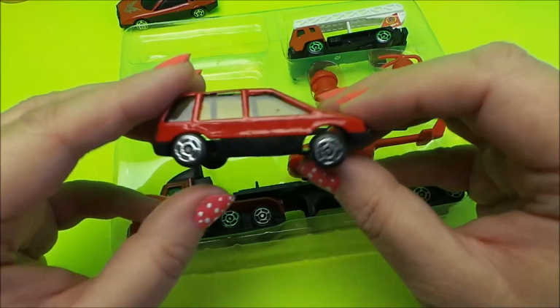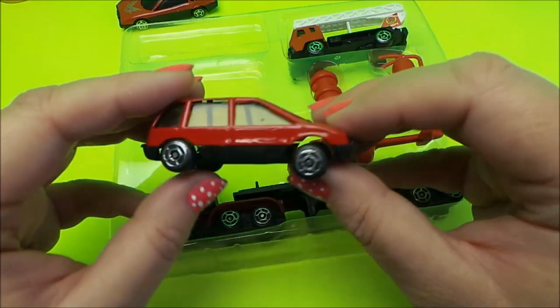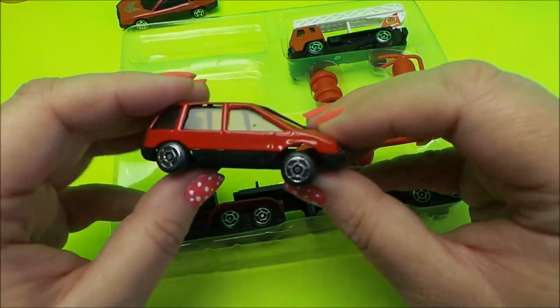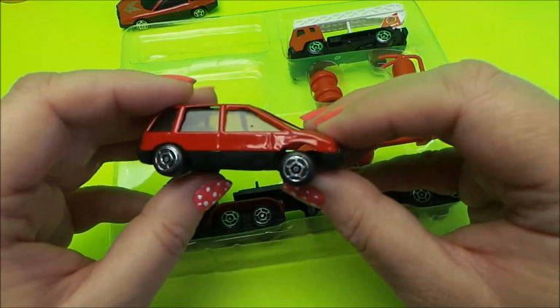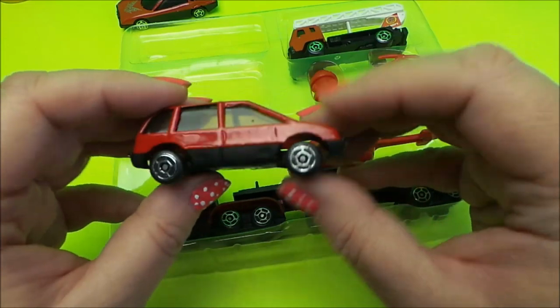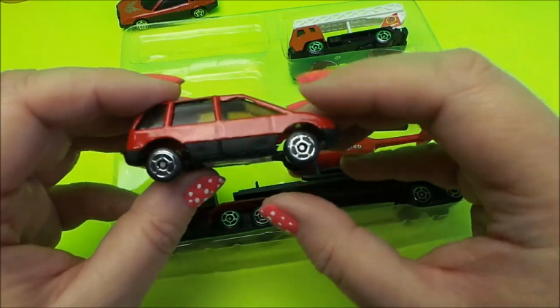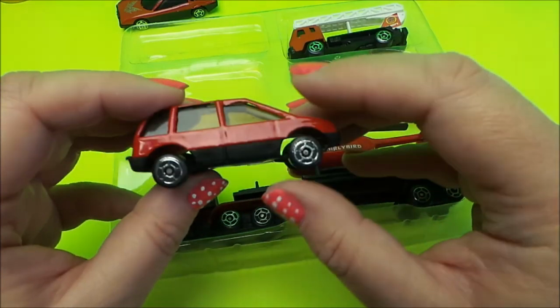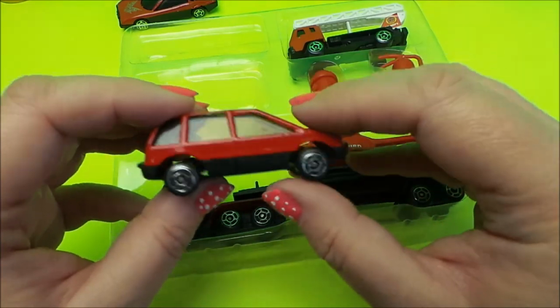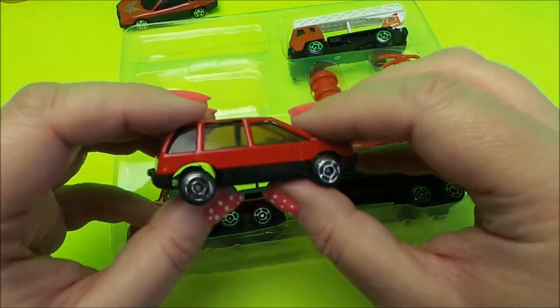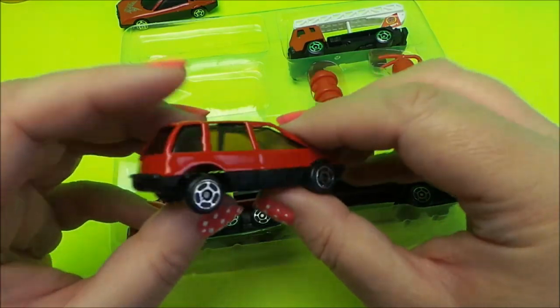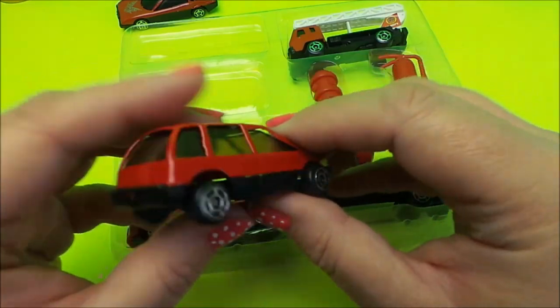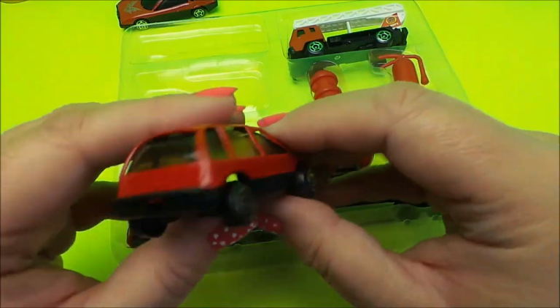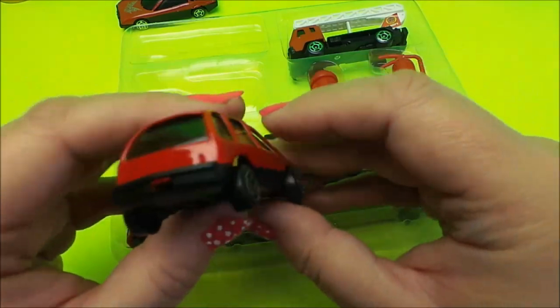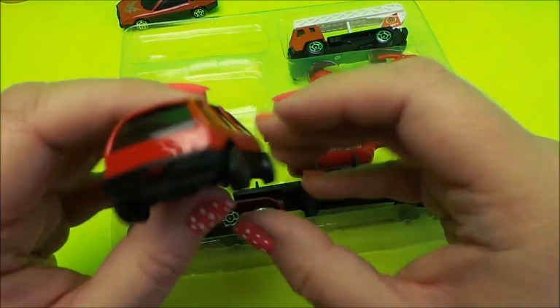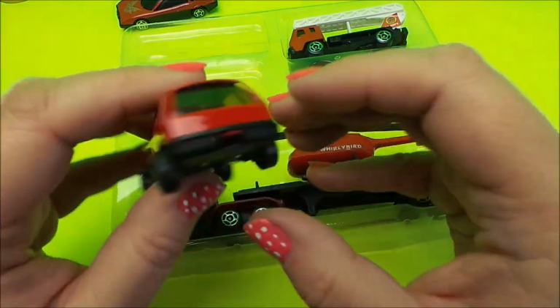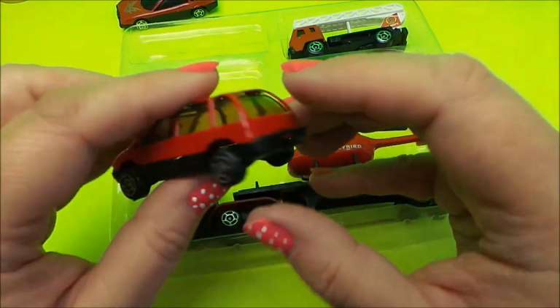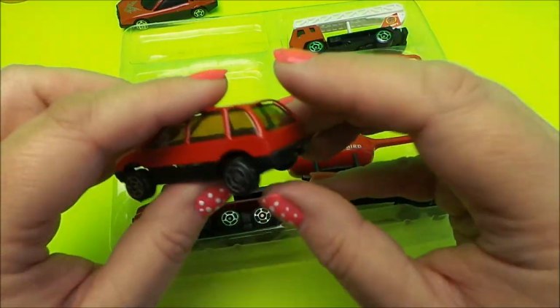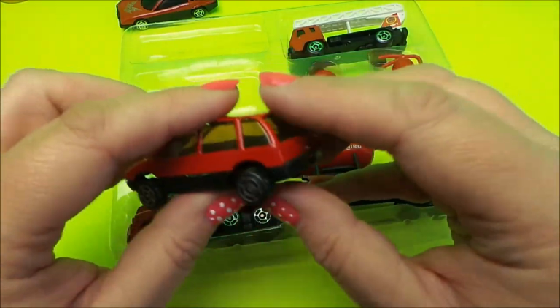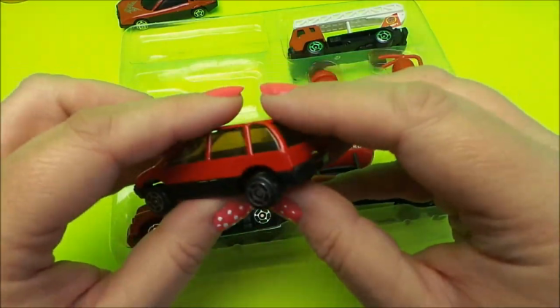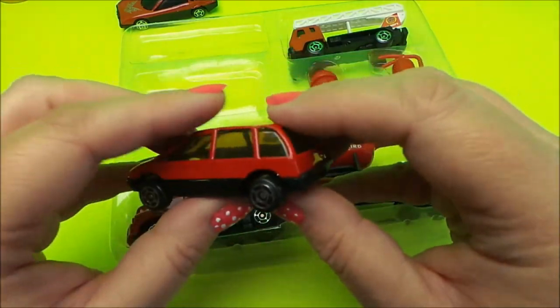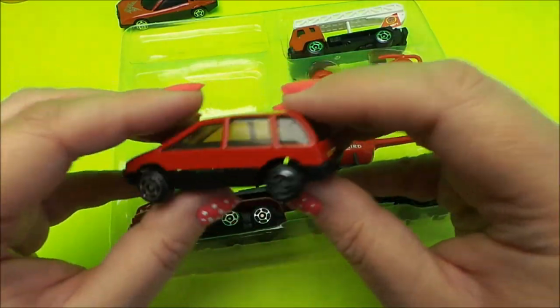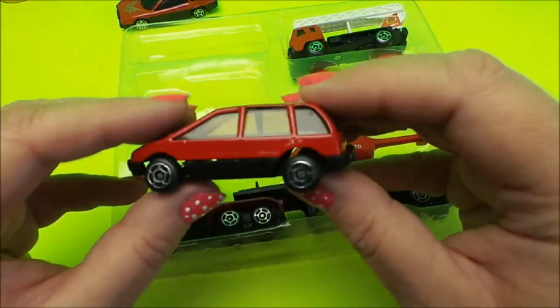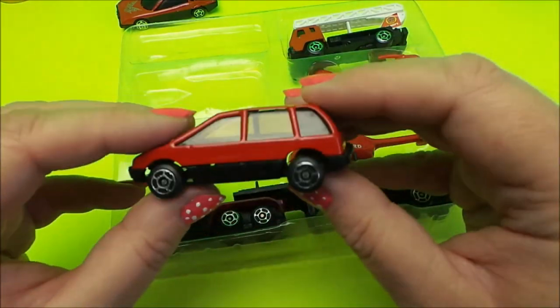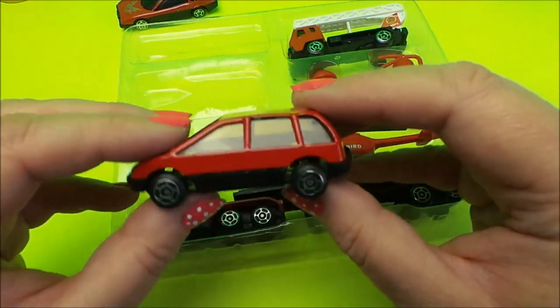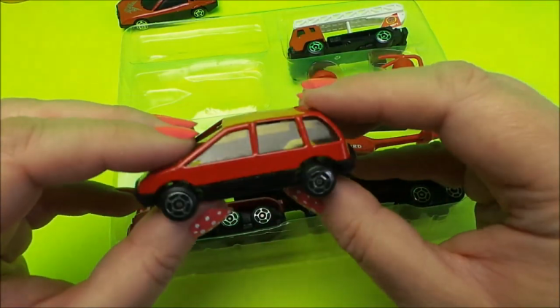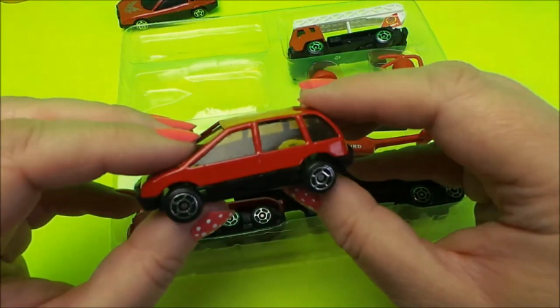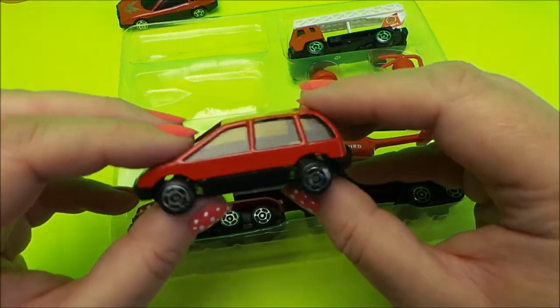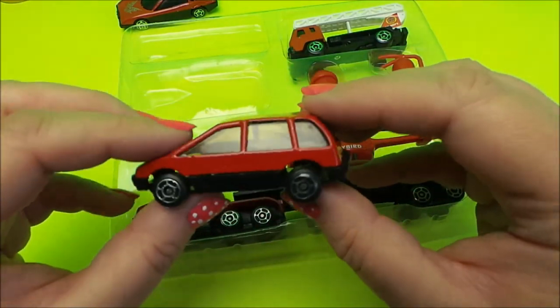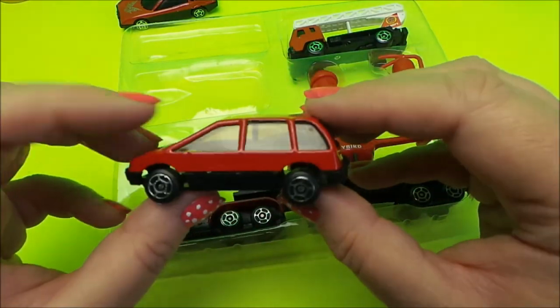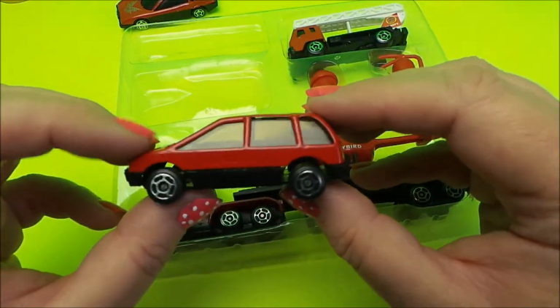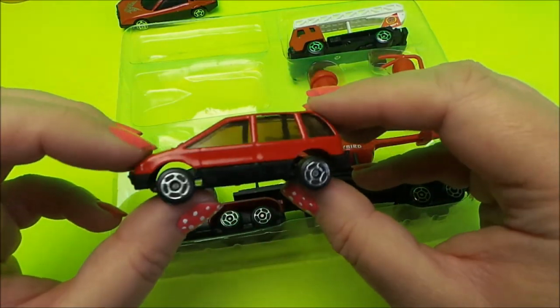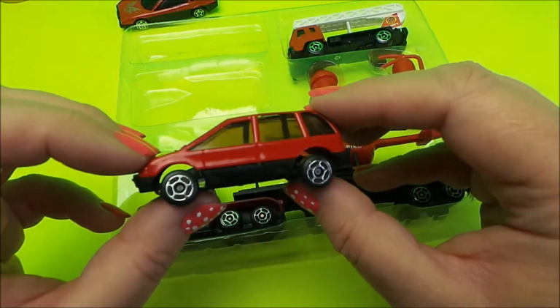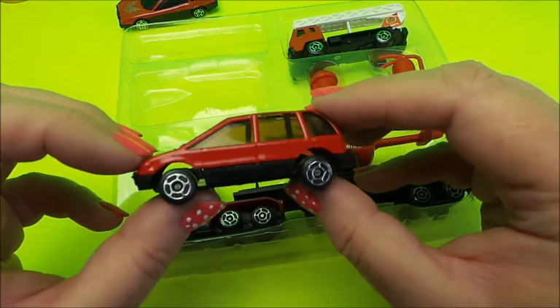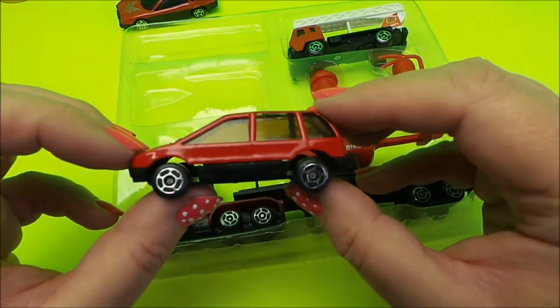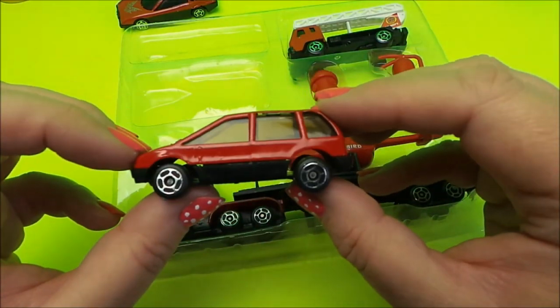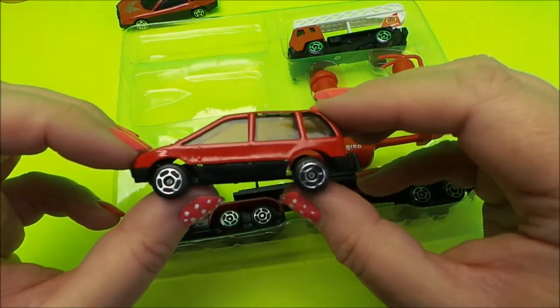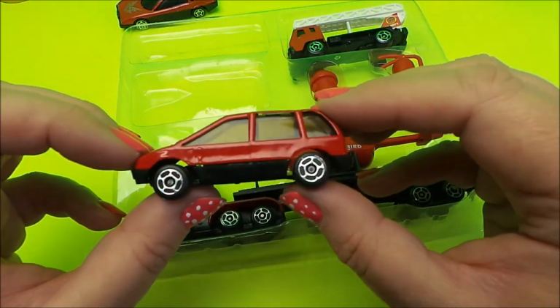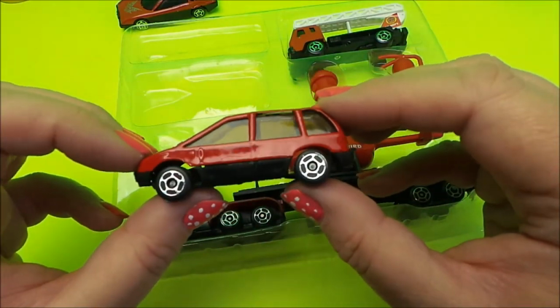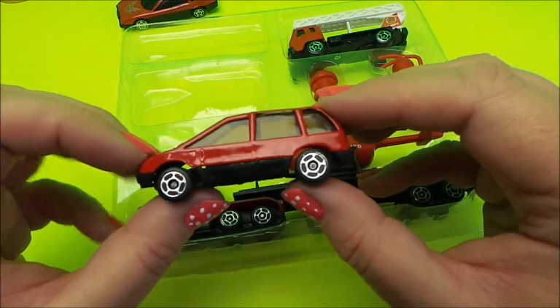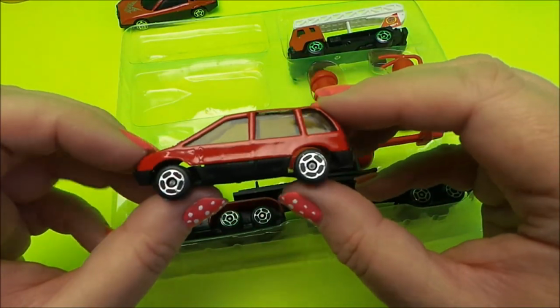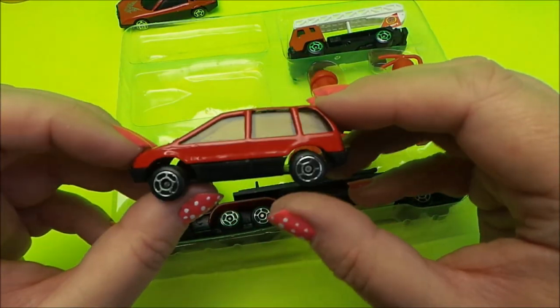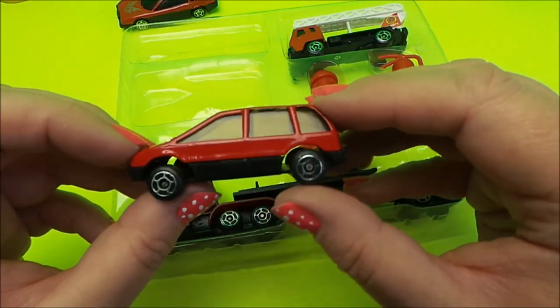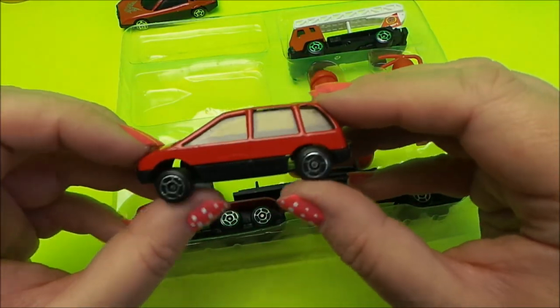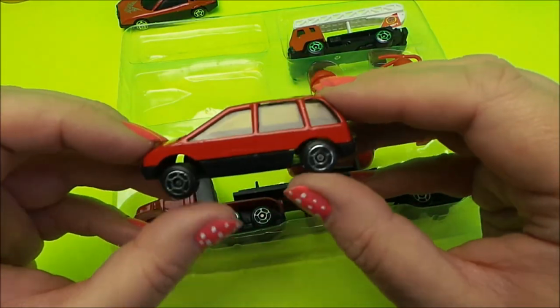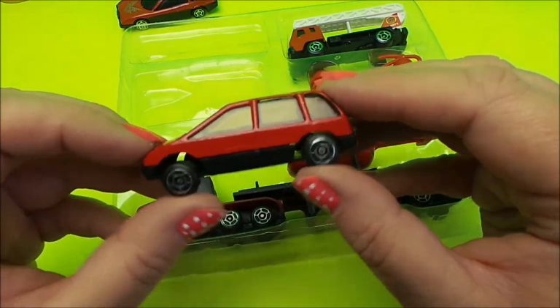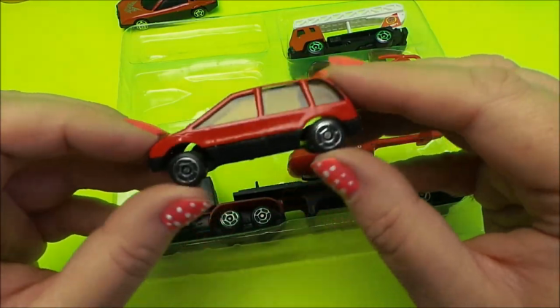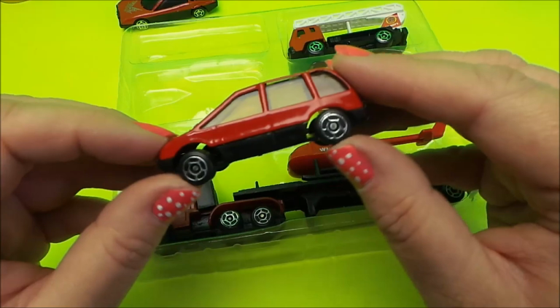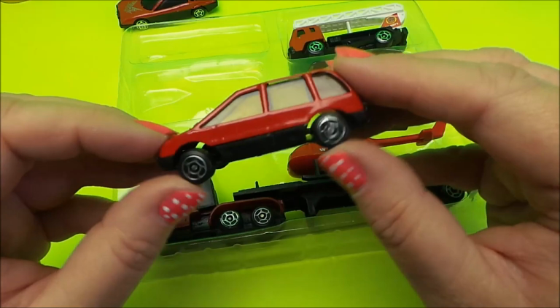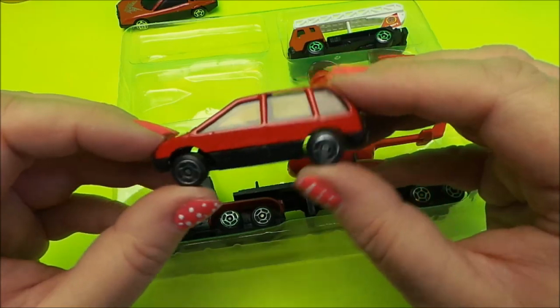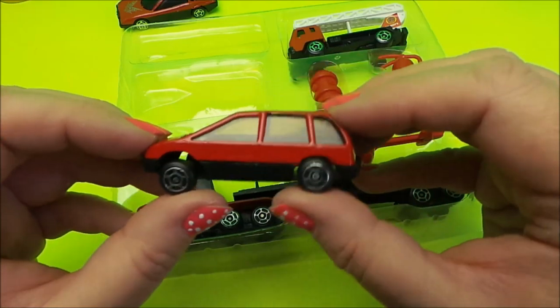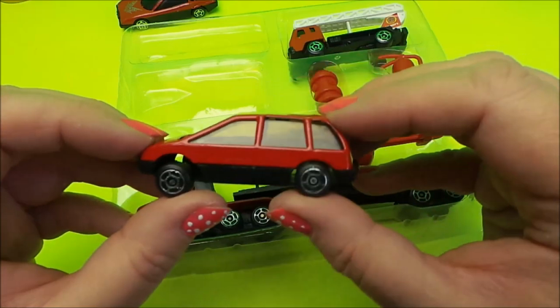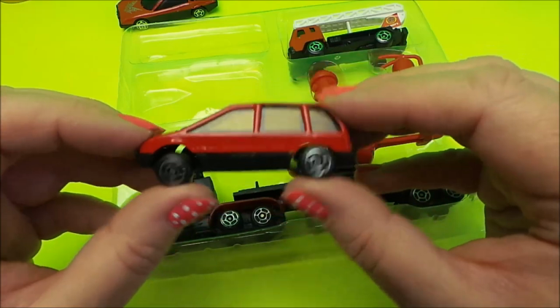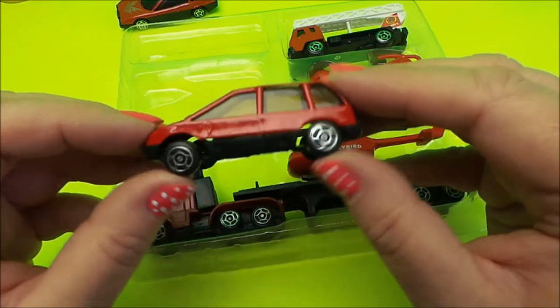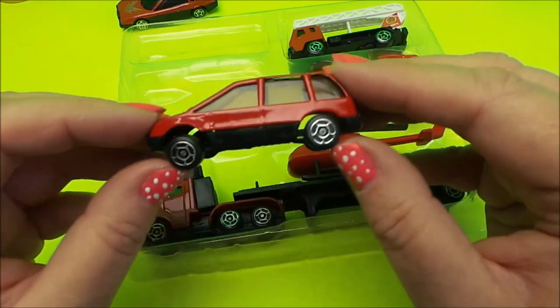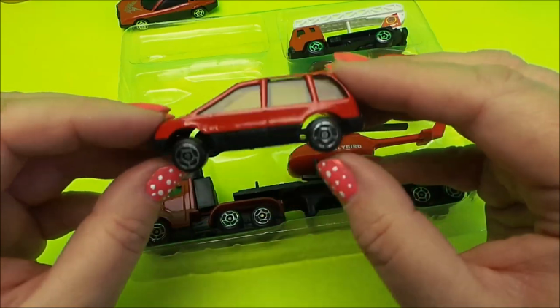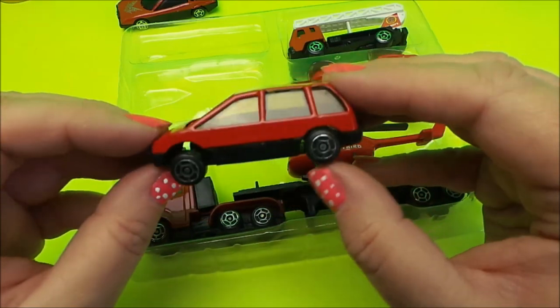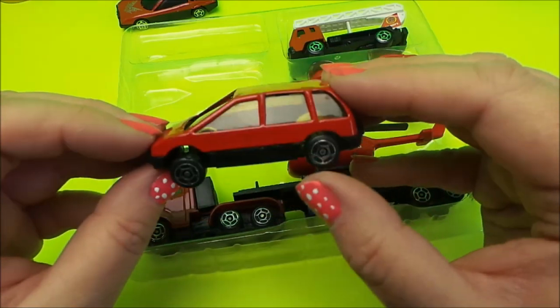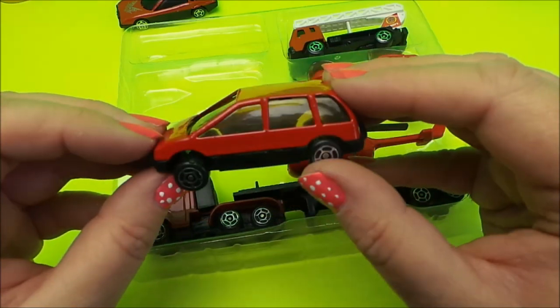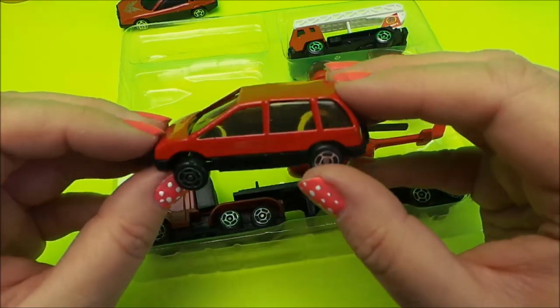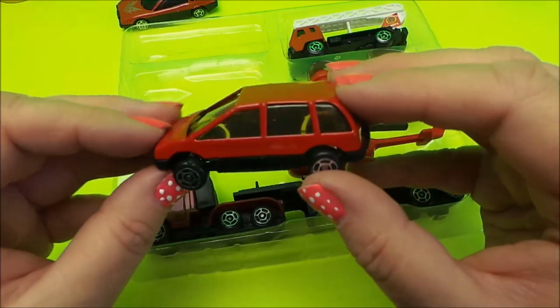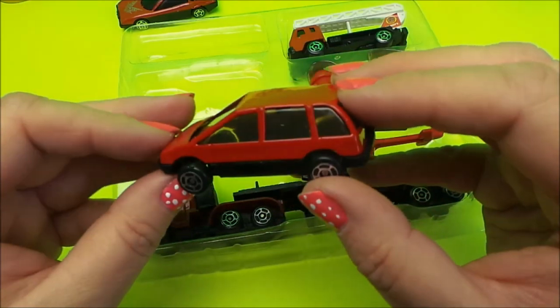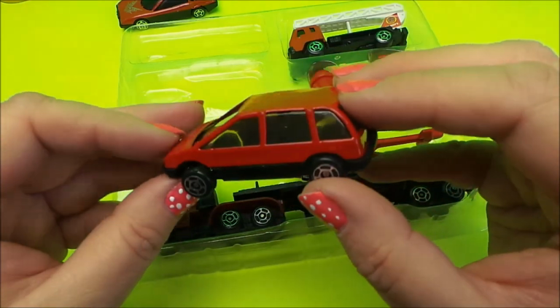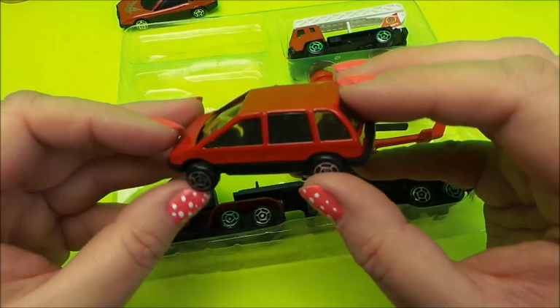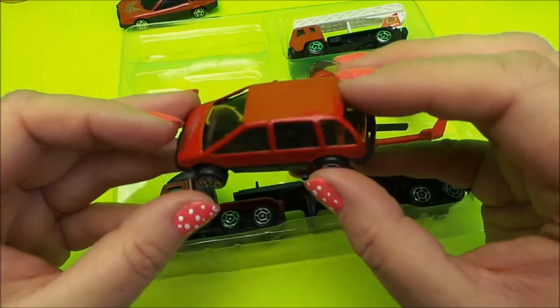These vehicles are made from plastic. Sometimes they're made from diecast metal, but these are plastic.